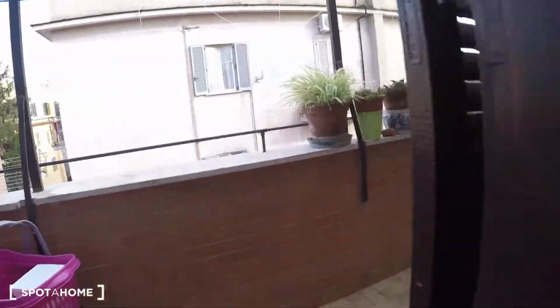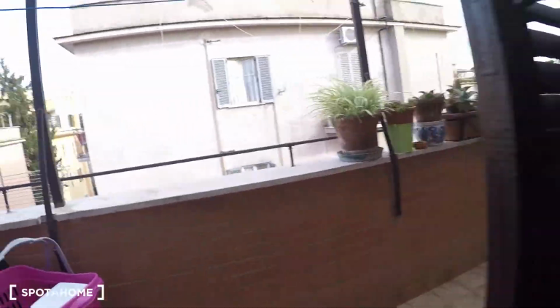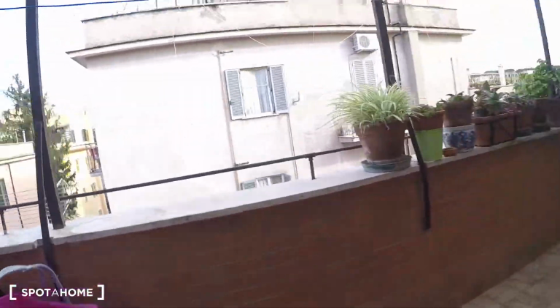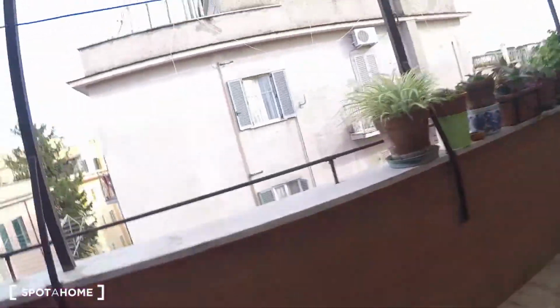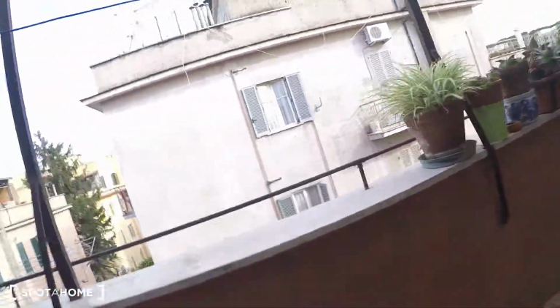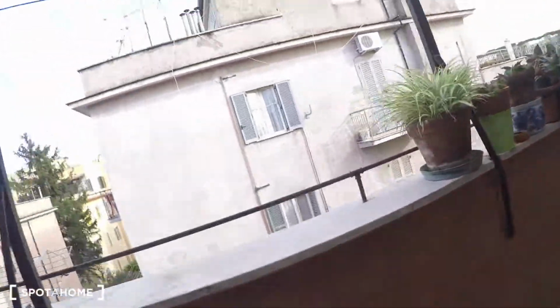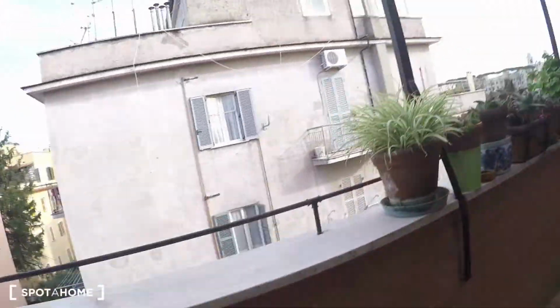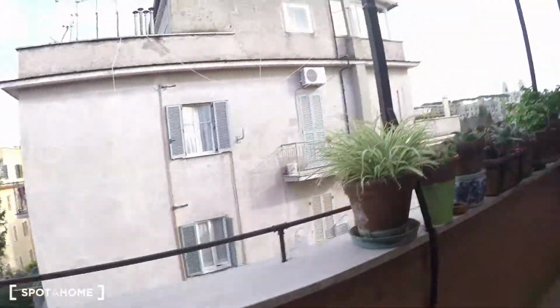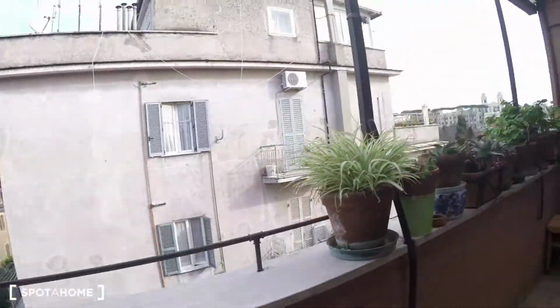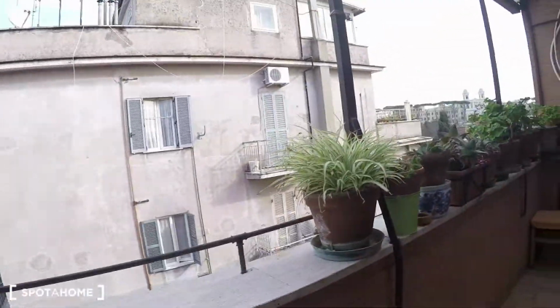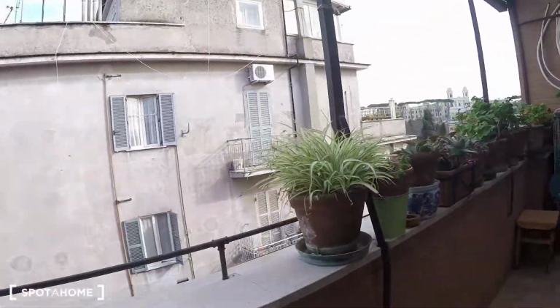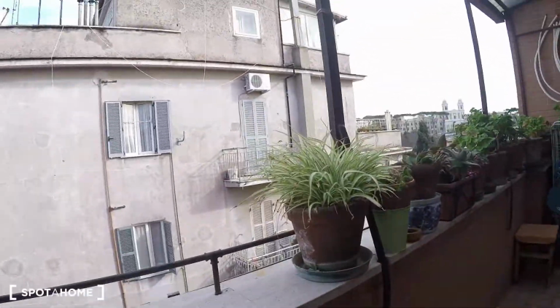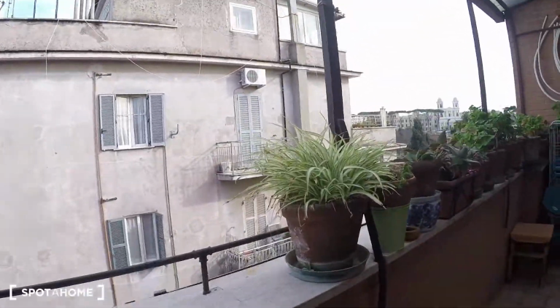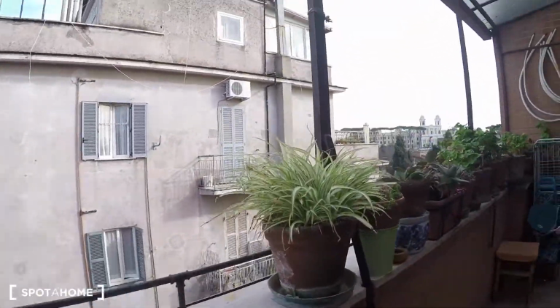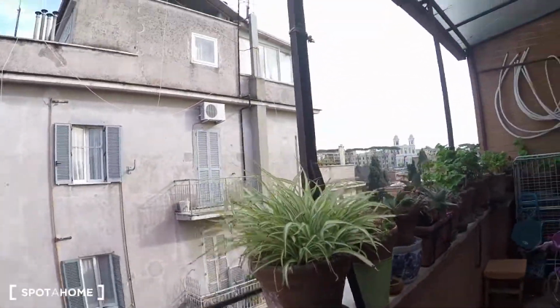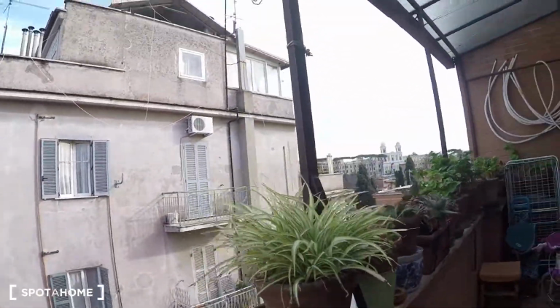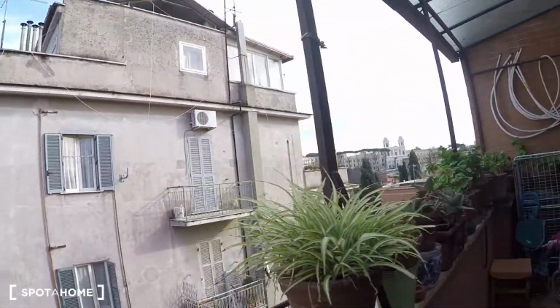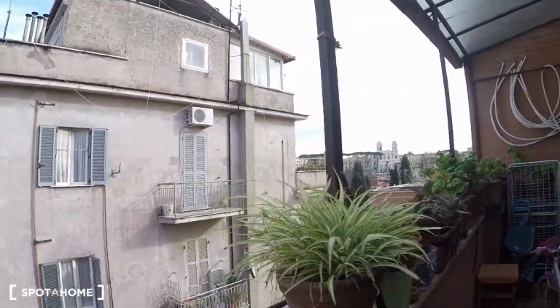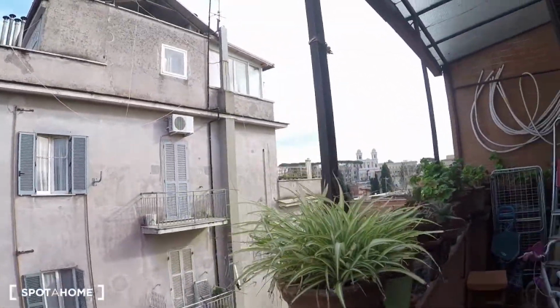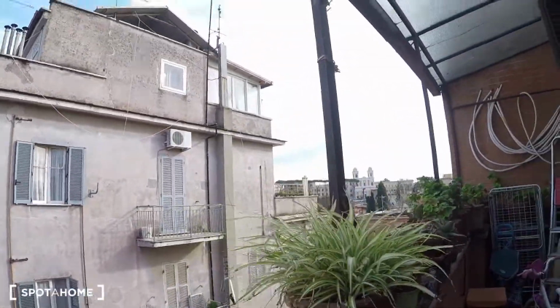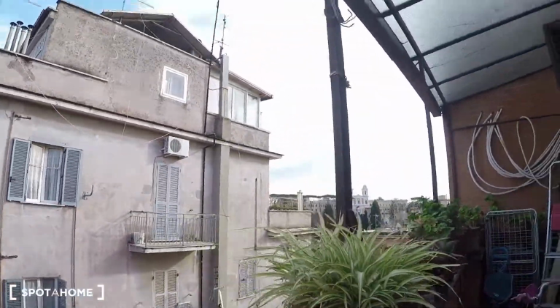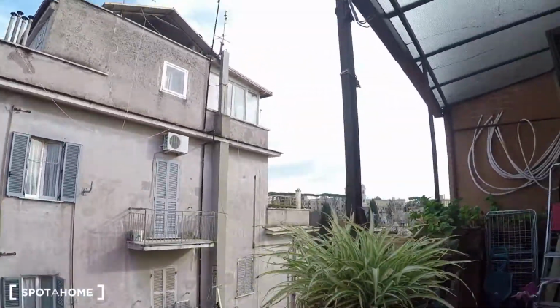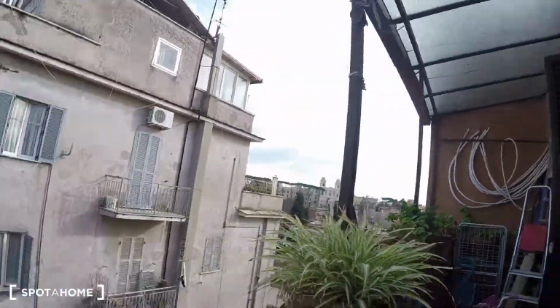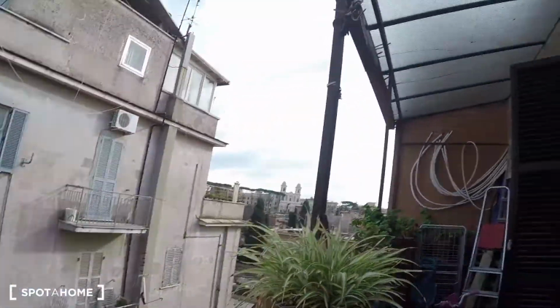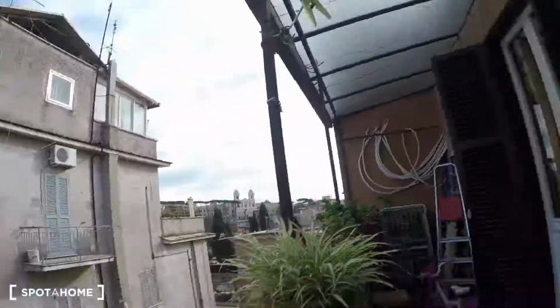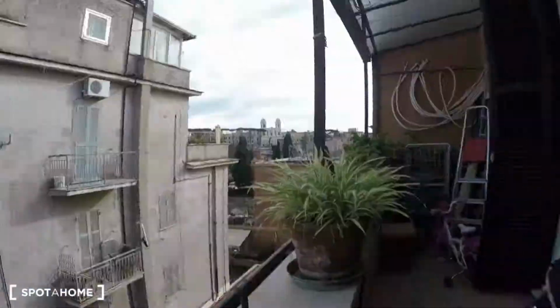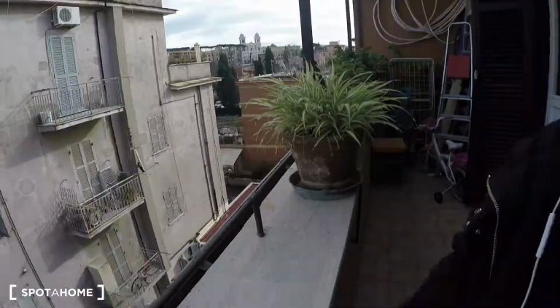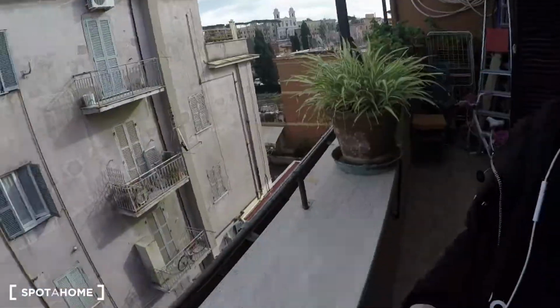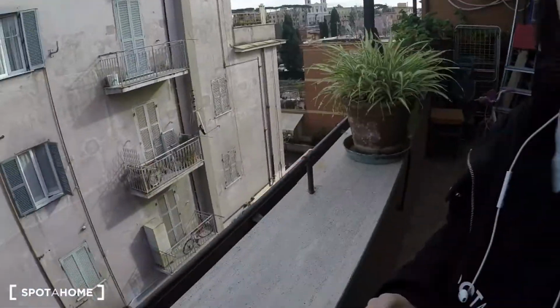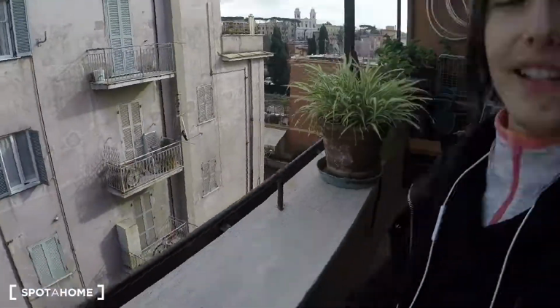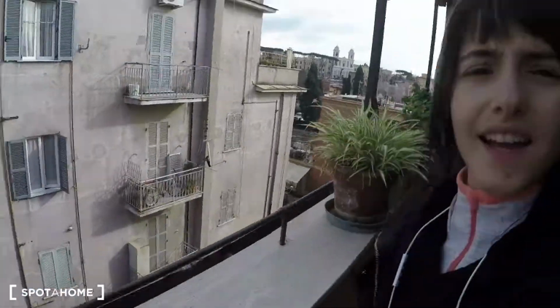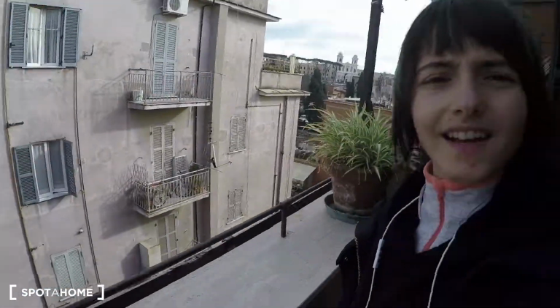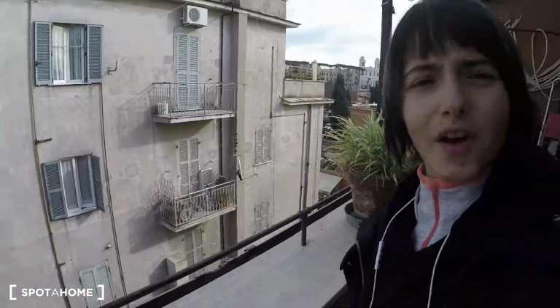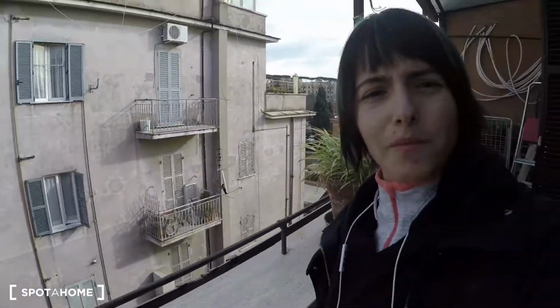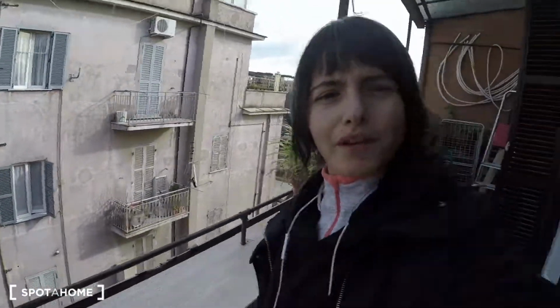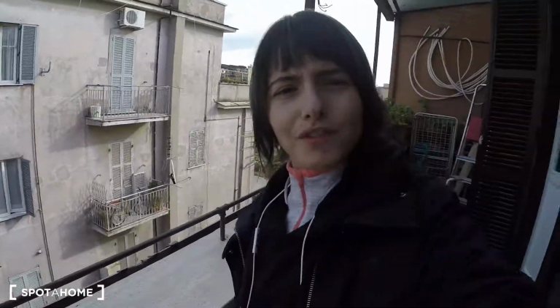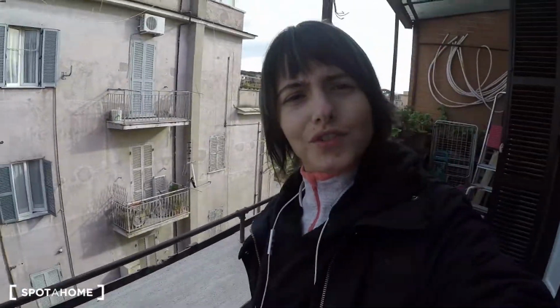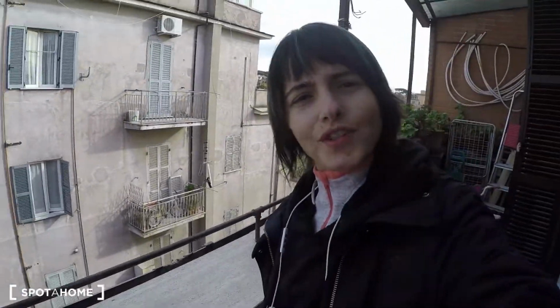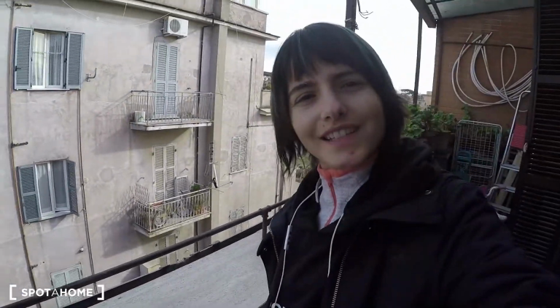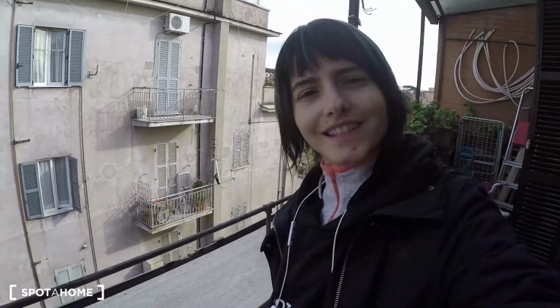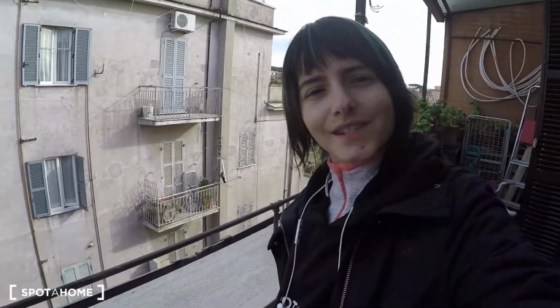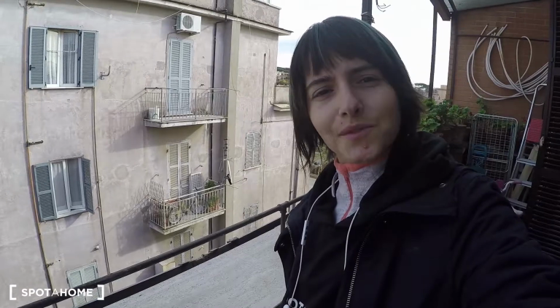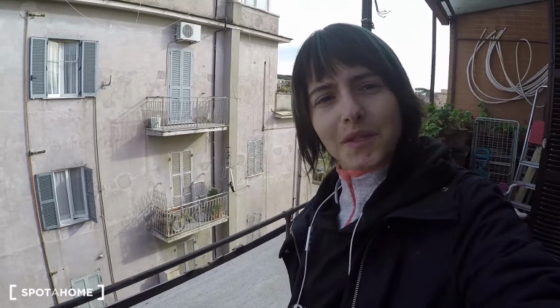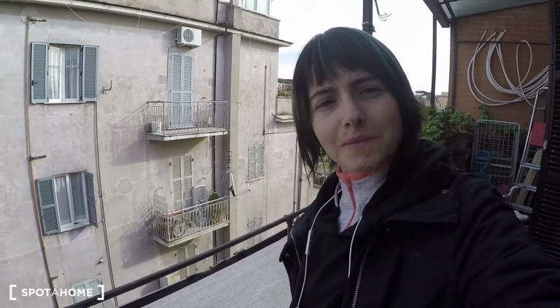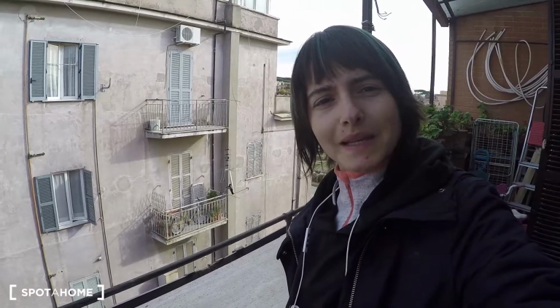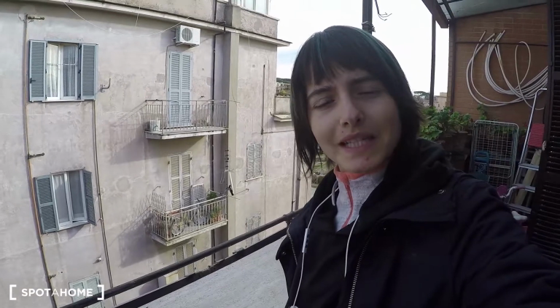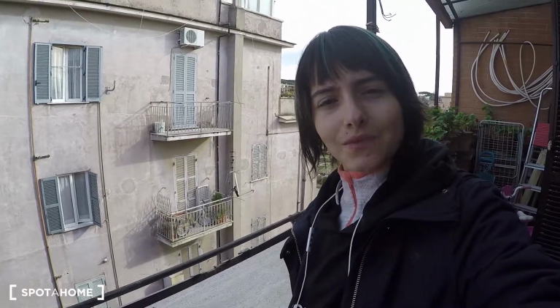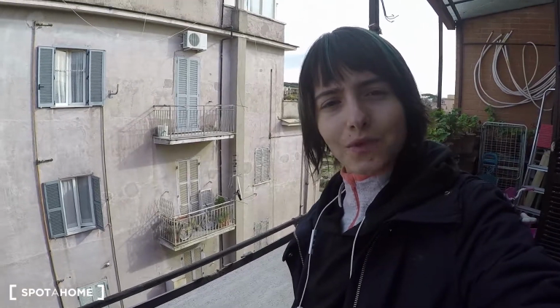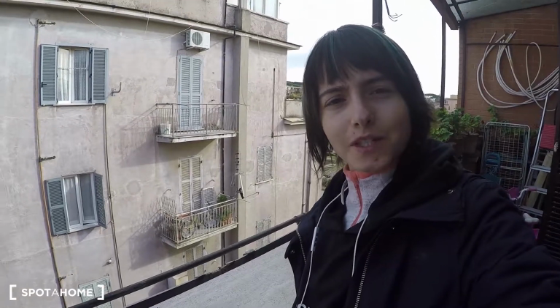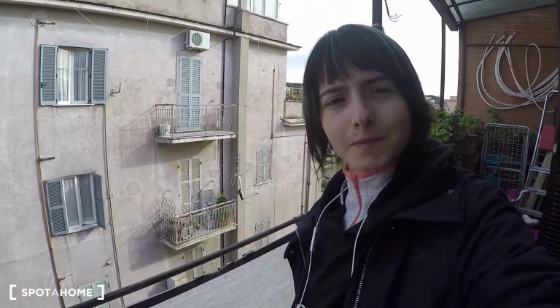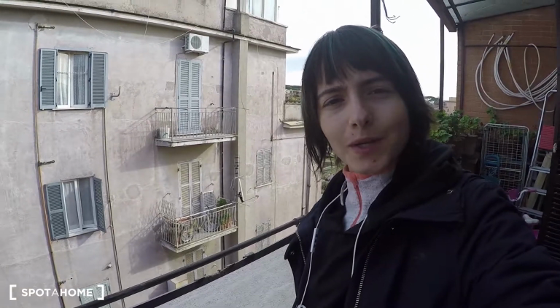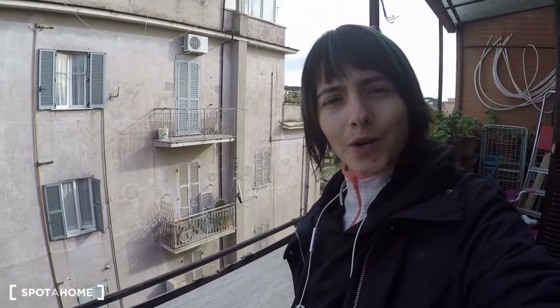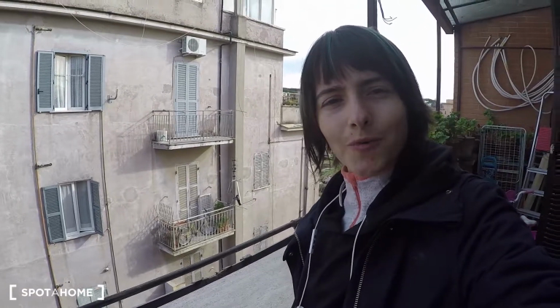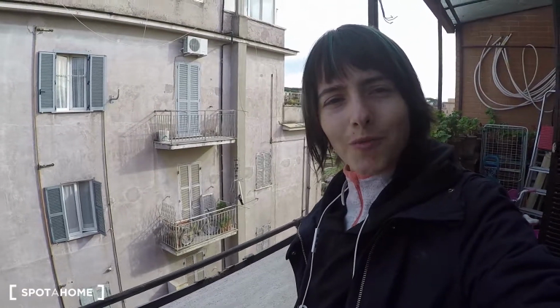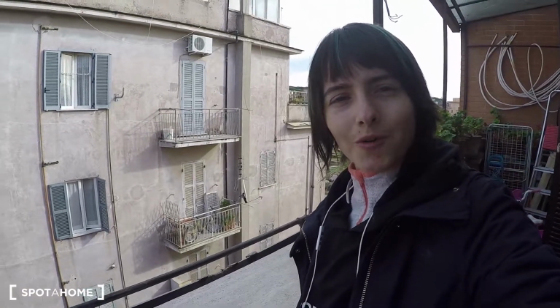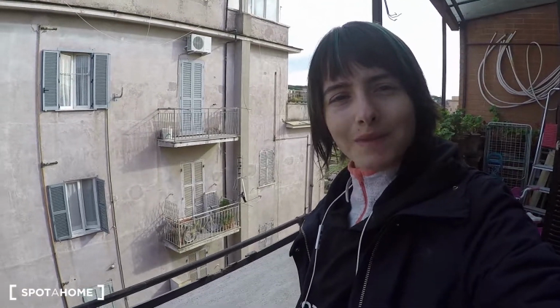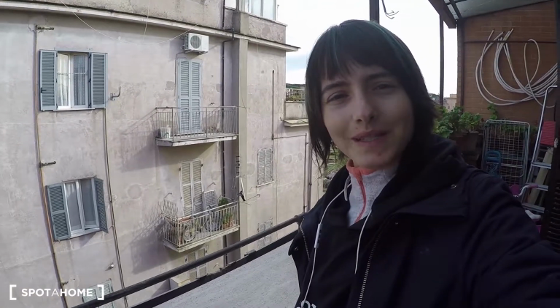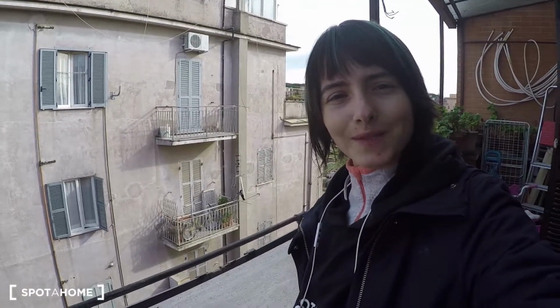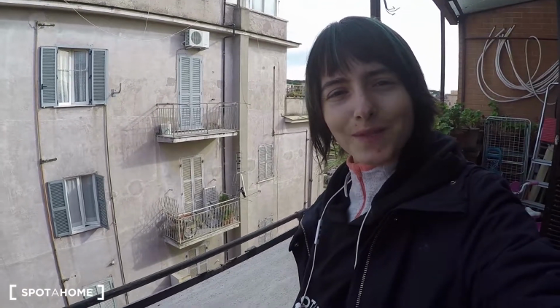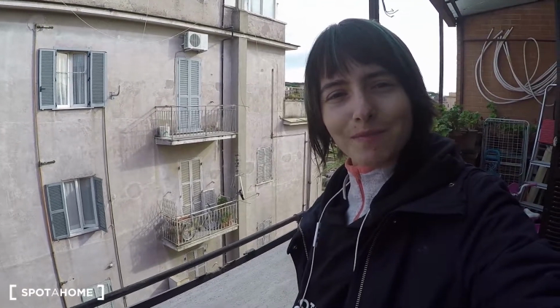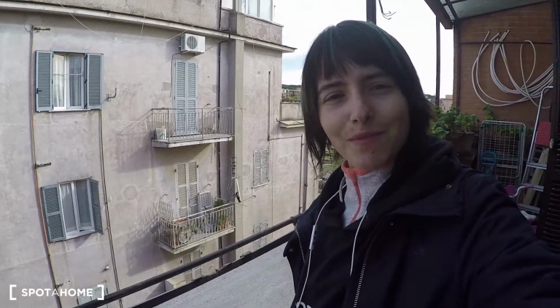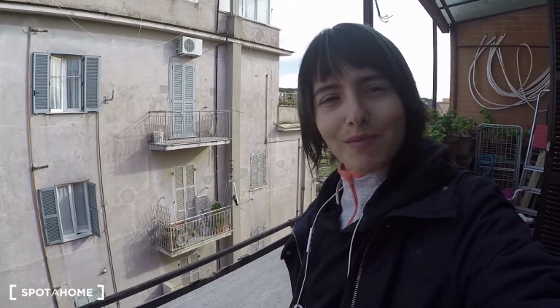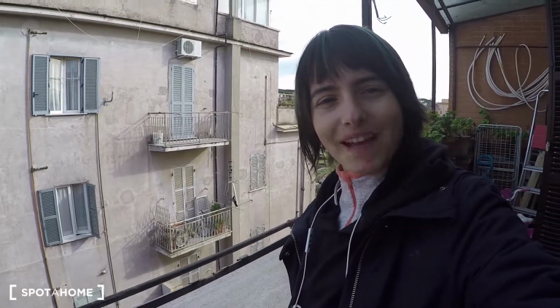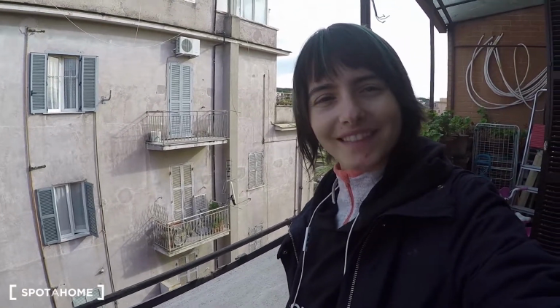So that's it. I just showed you the apartment at Via Italiana, I hope you have enjoyed it. This was Issa for Spata Home Rom. See you soon, bye-bye.